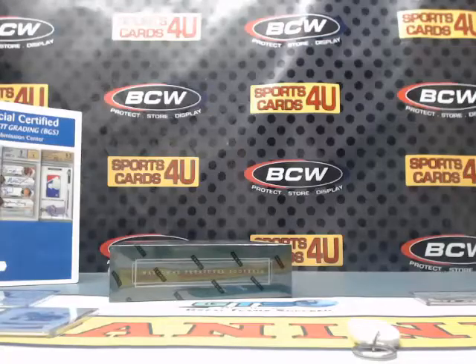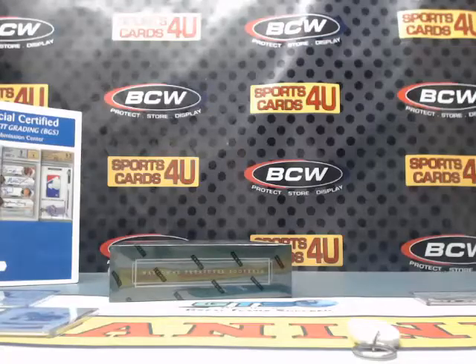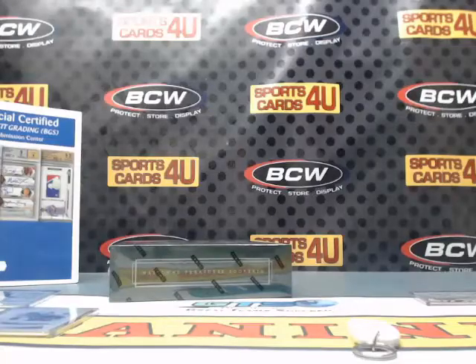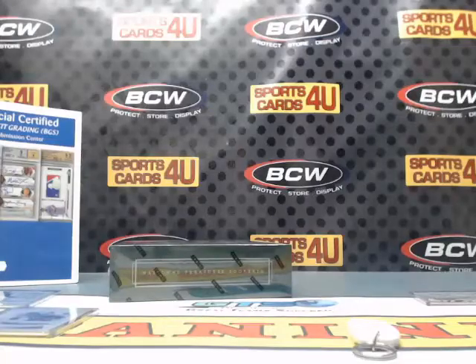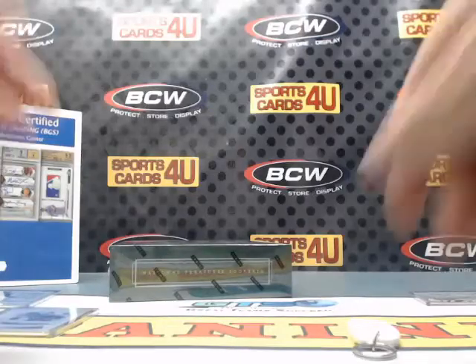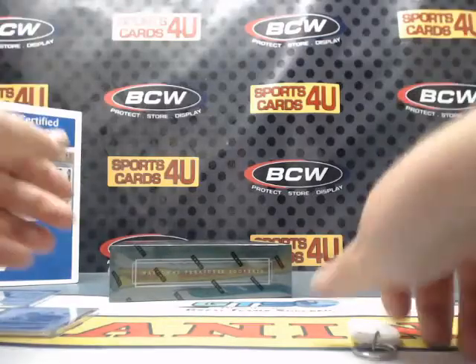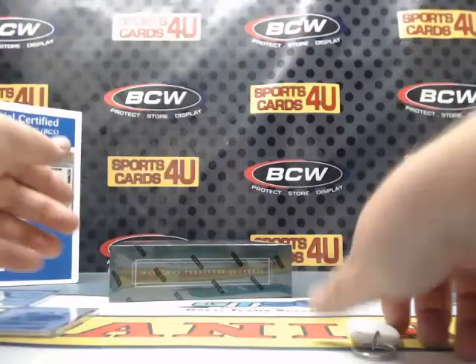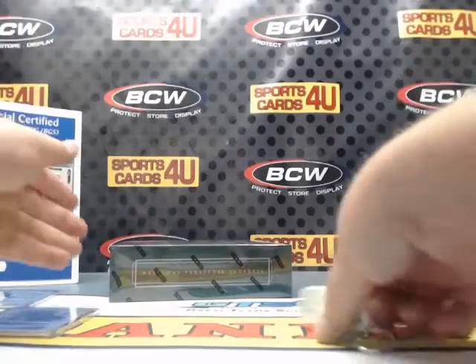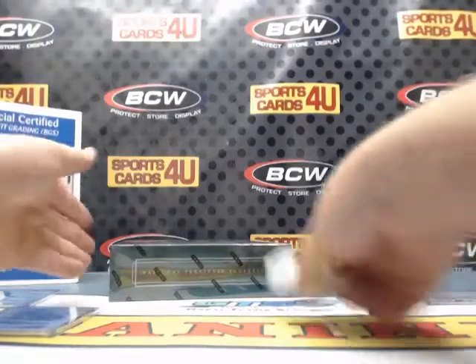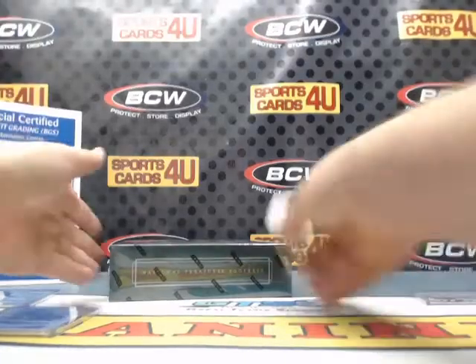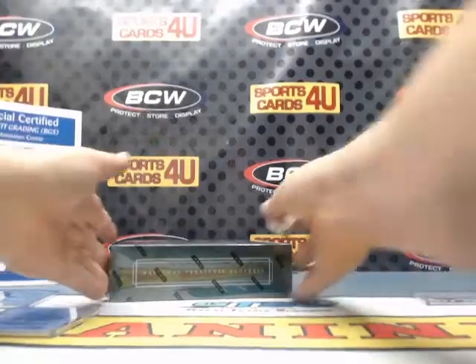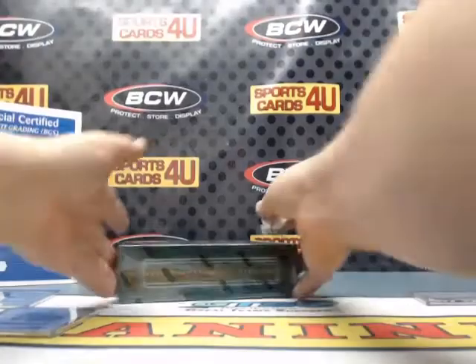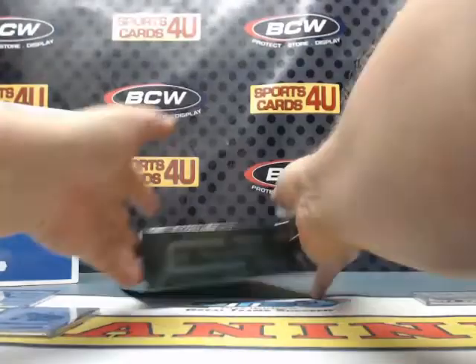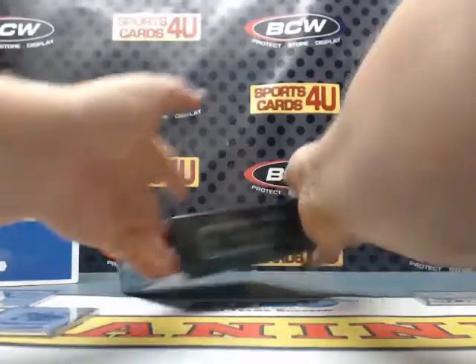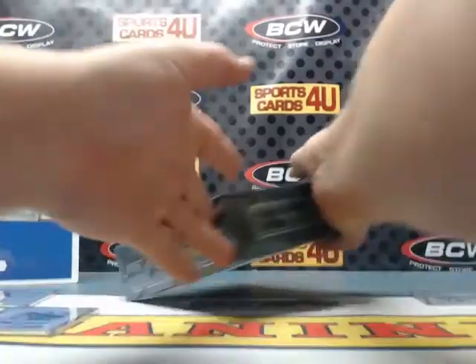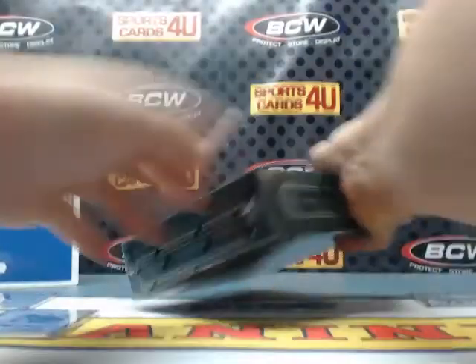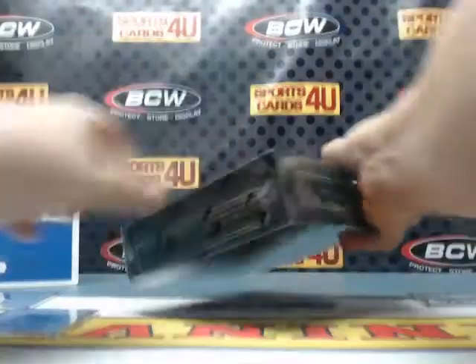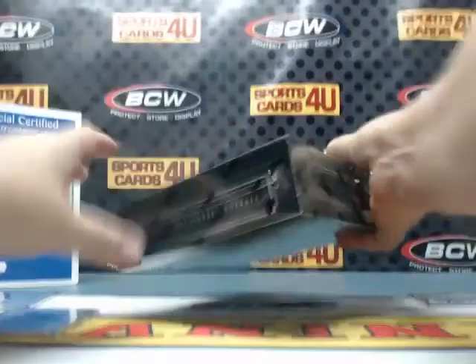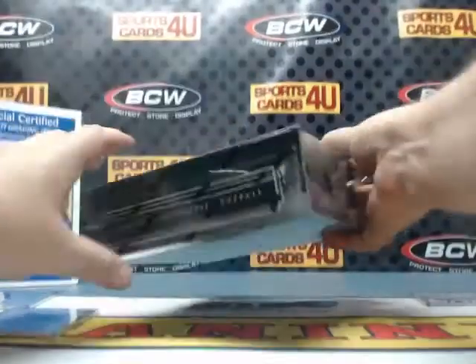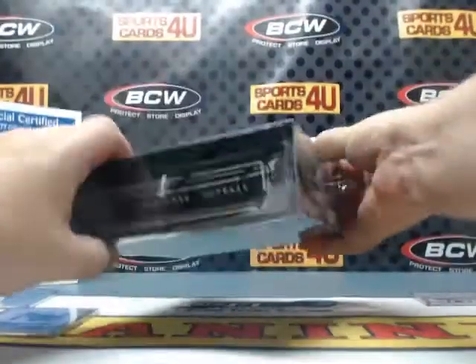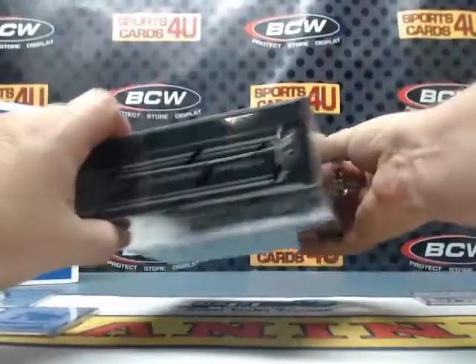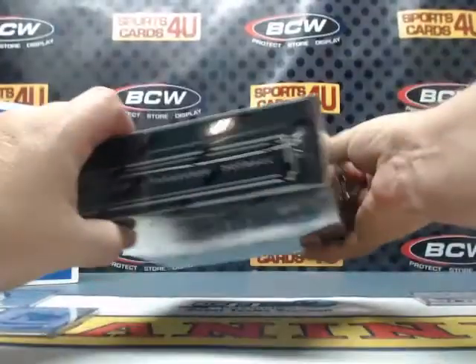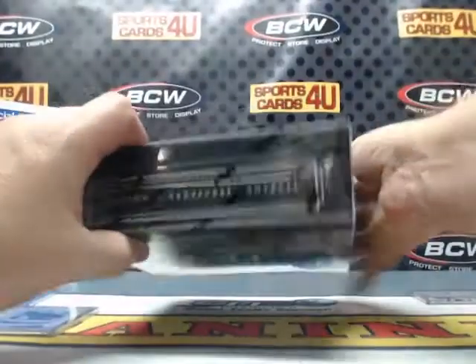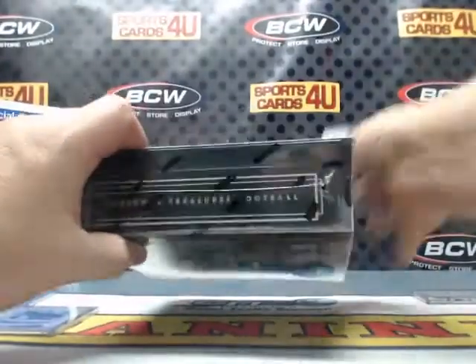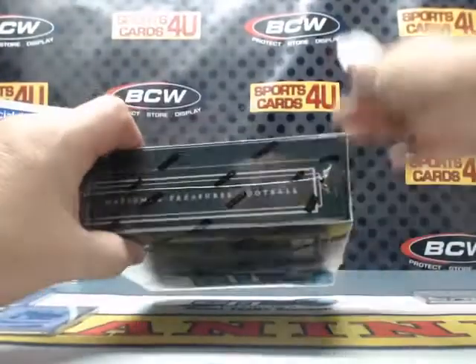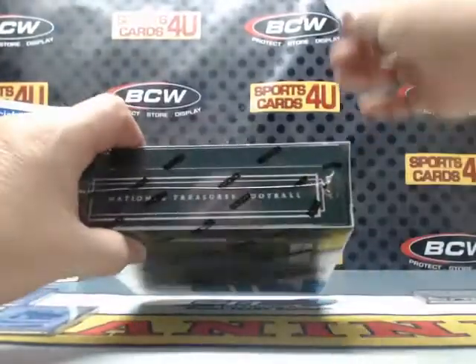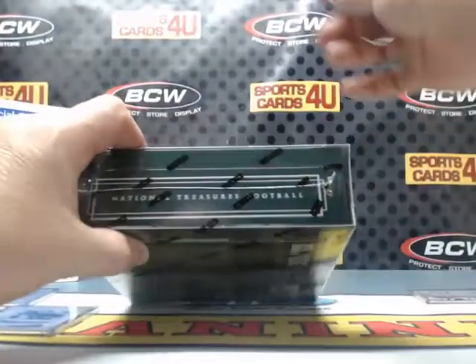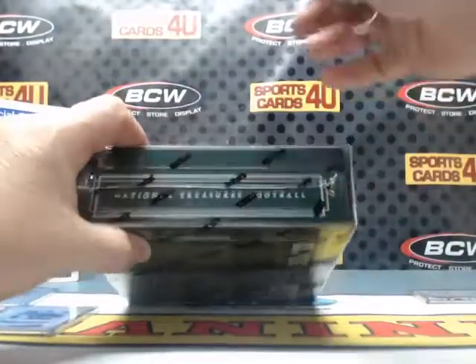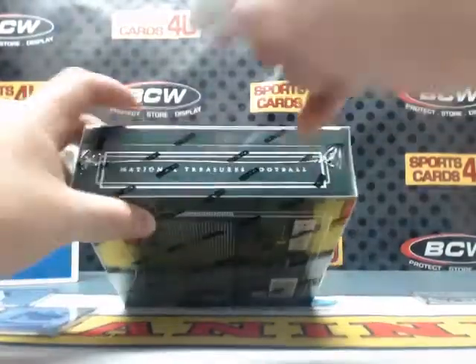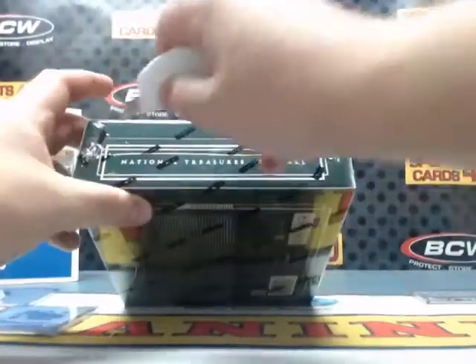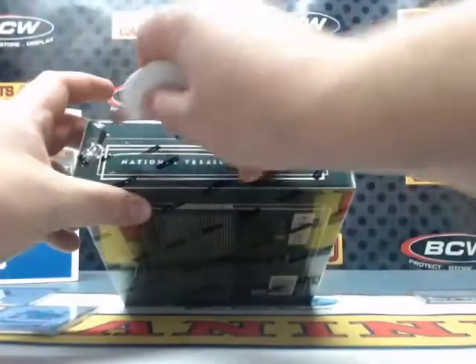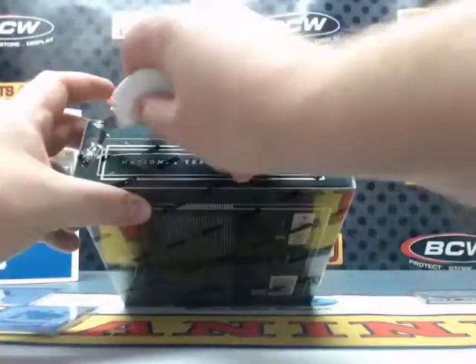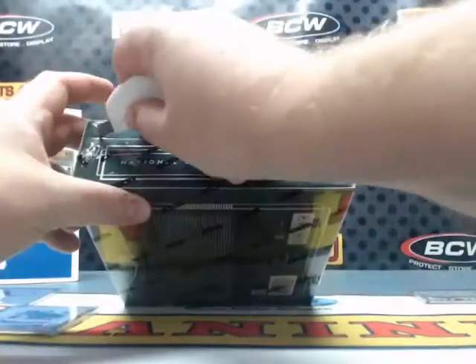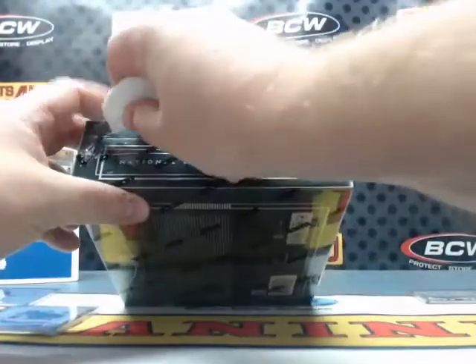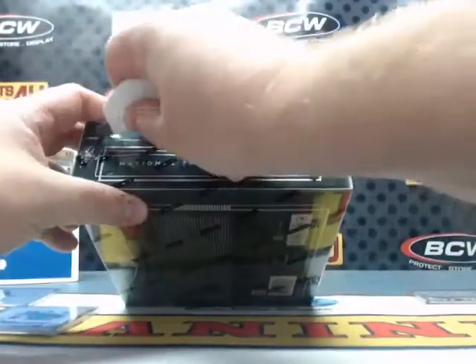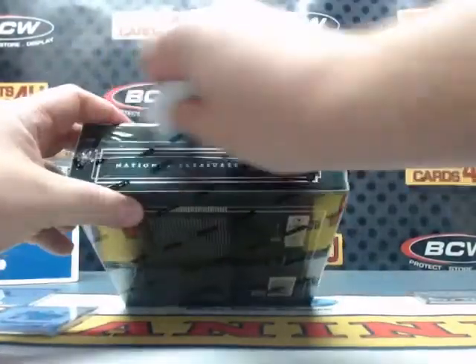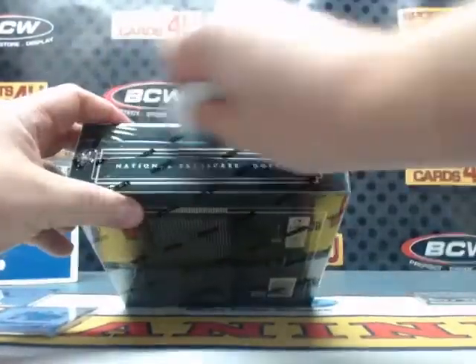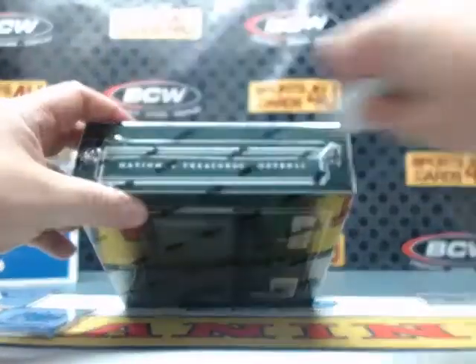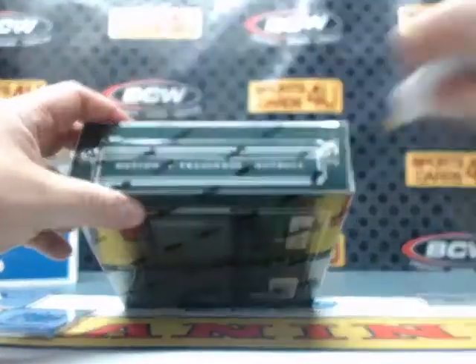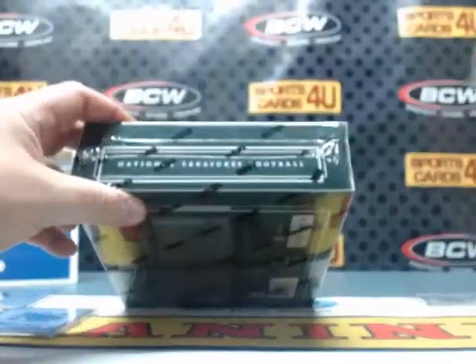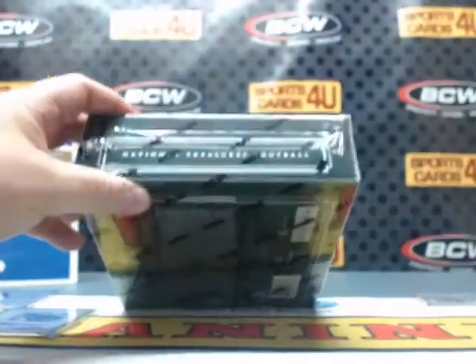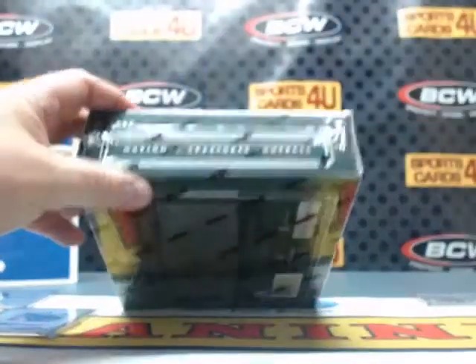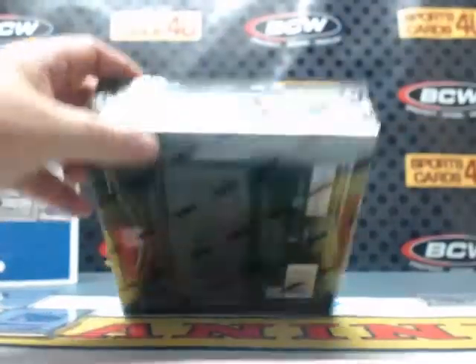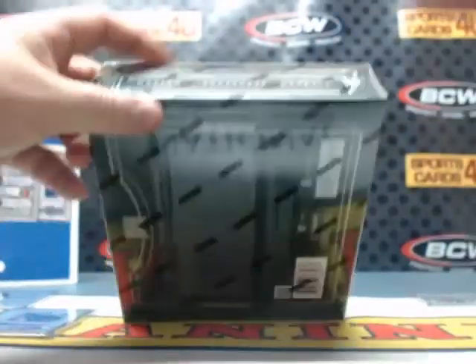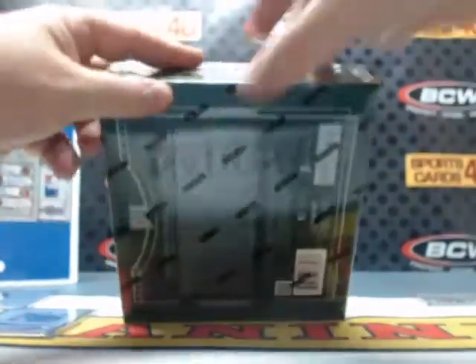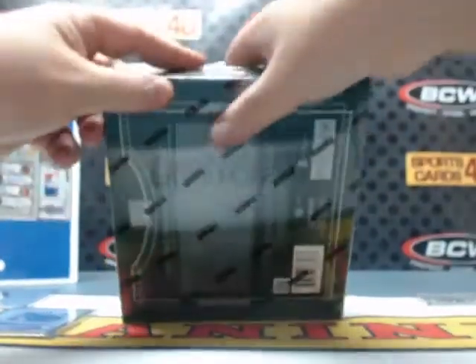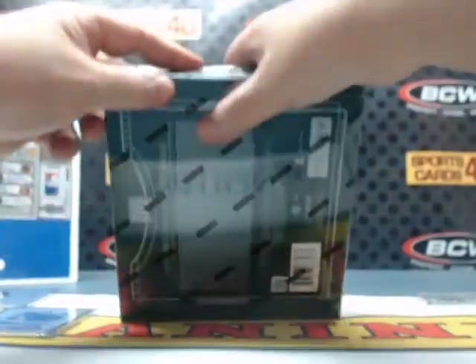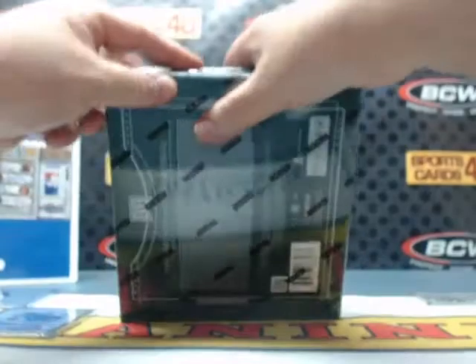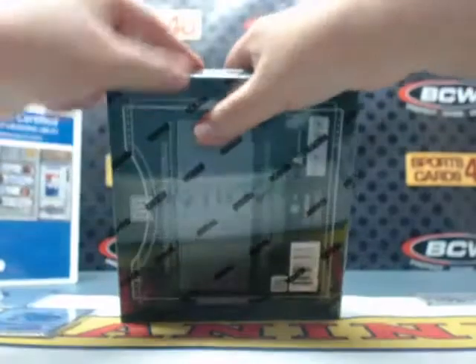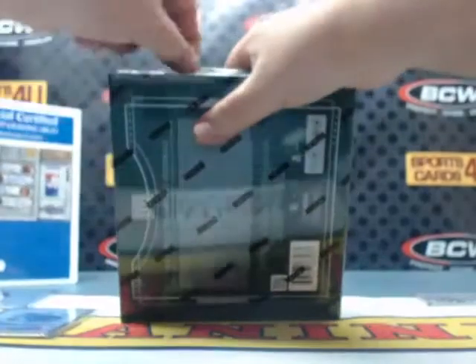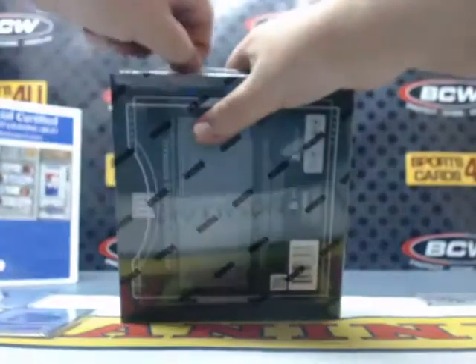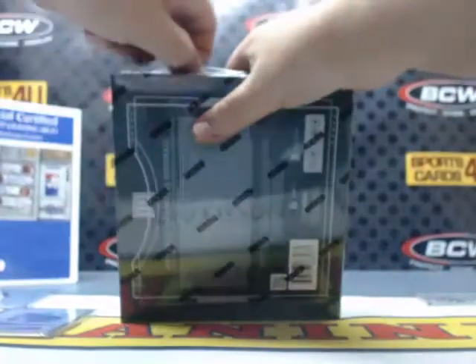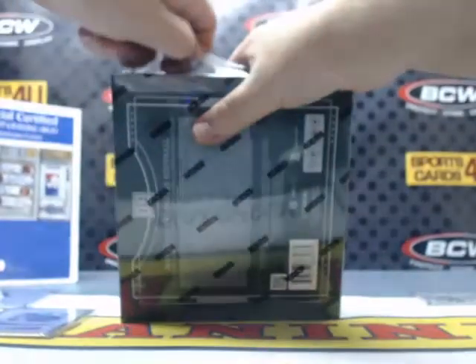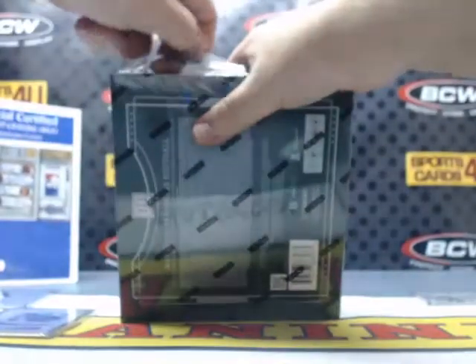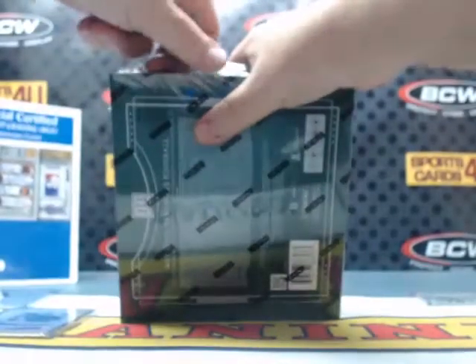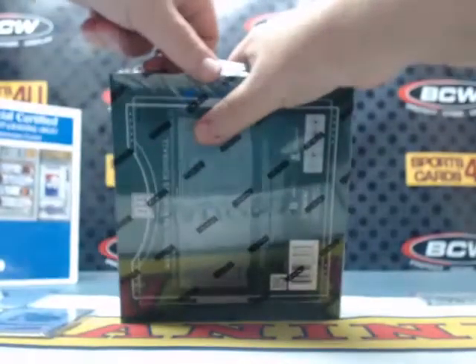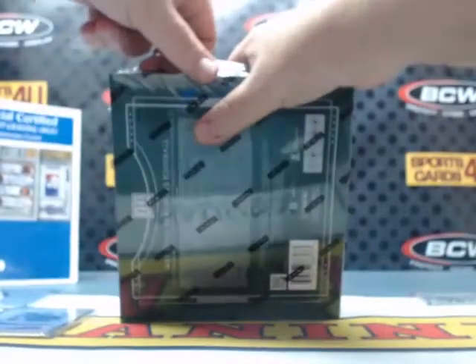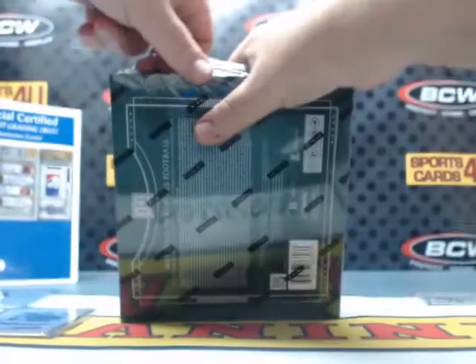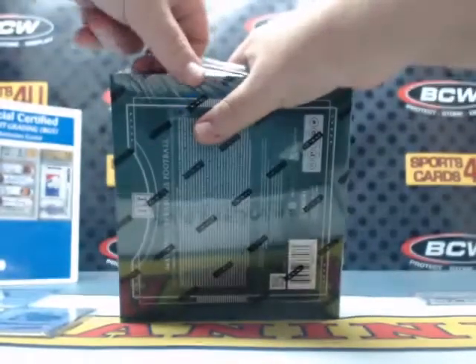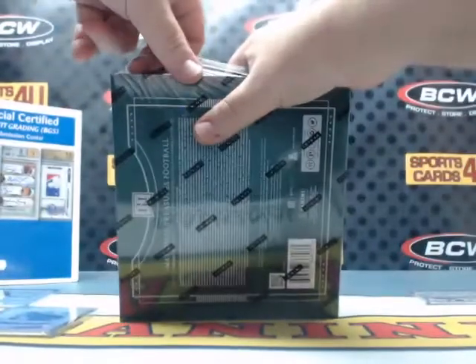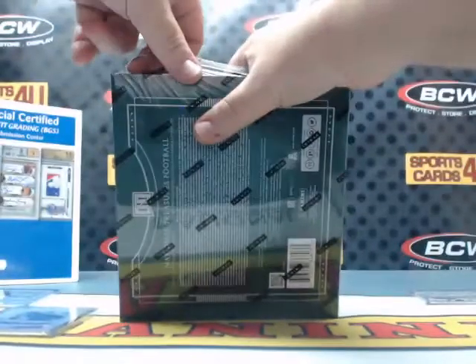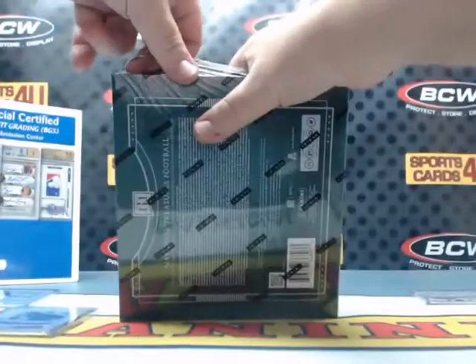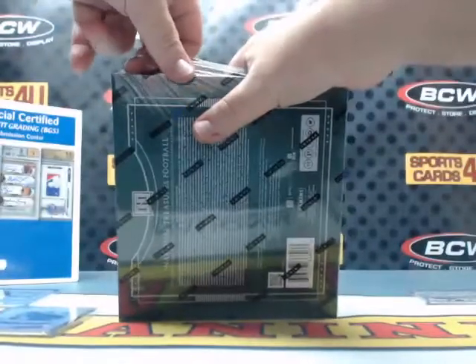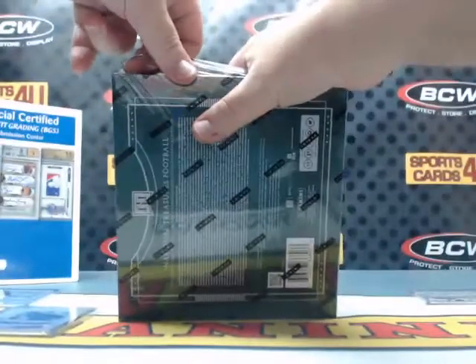Last box guys — no matter what, last box of NT football until tomorrow night.